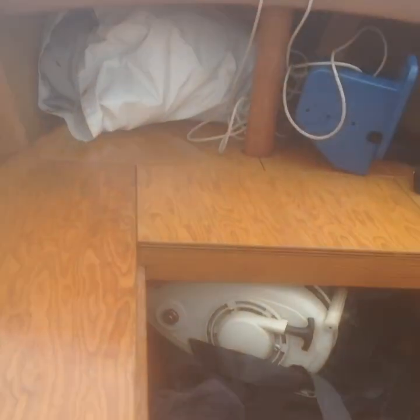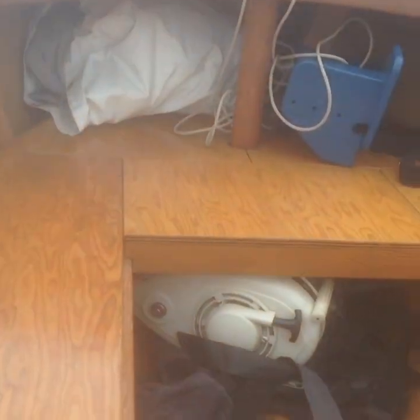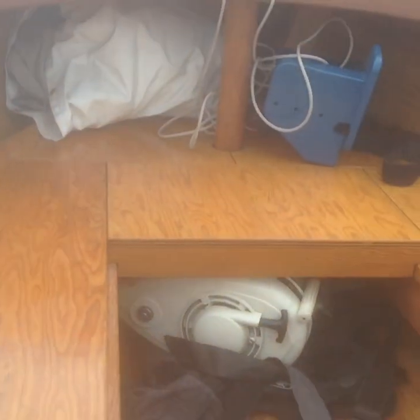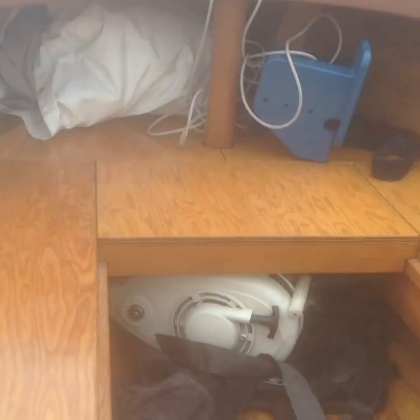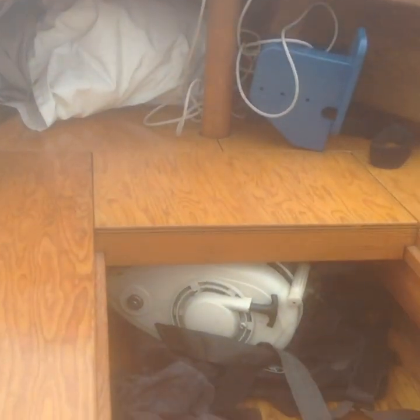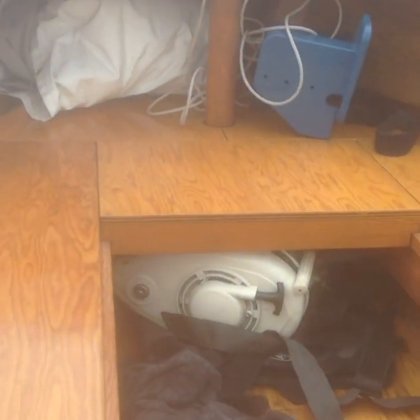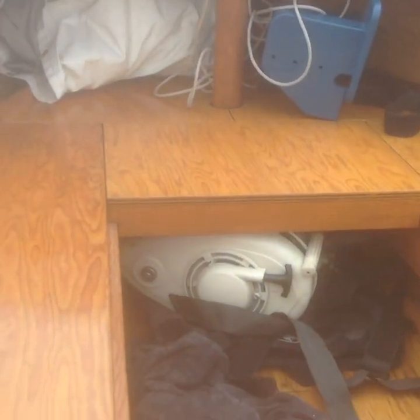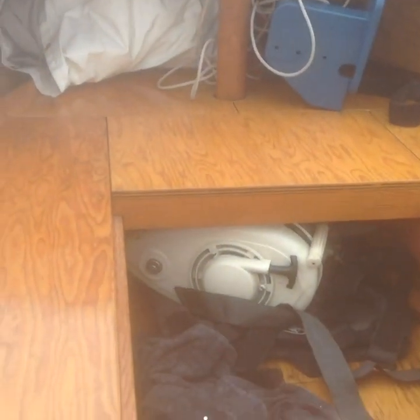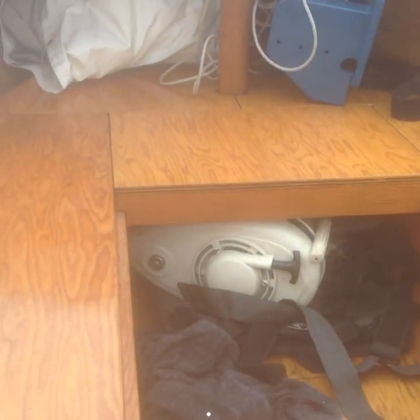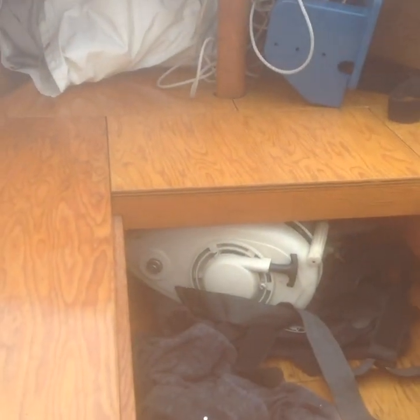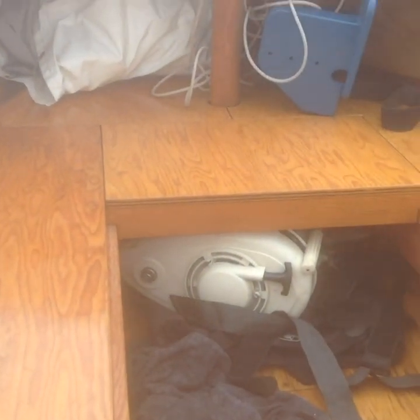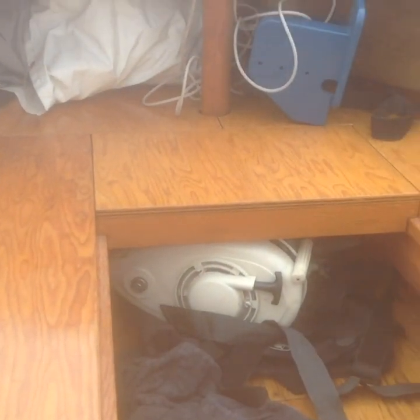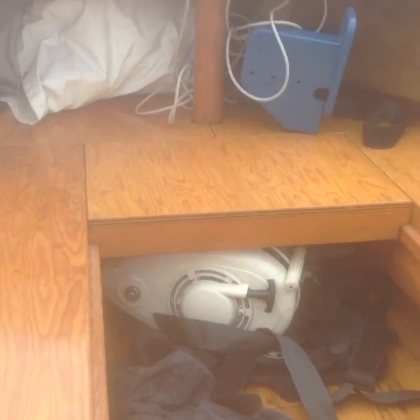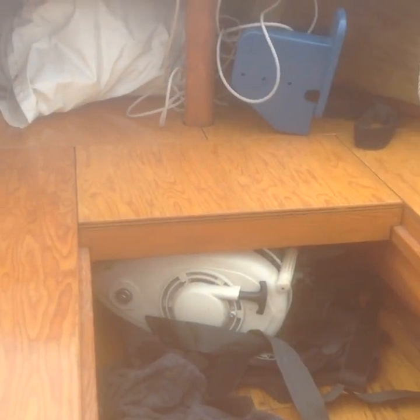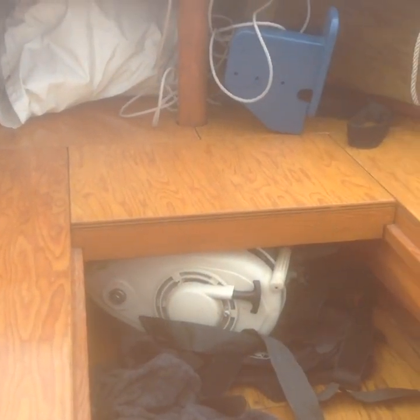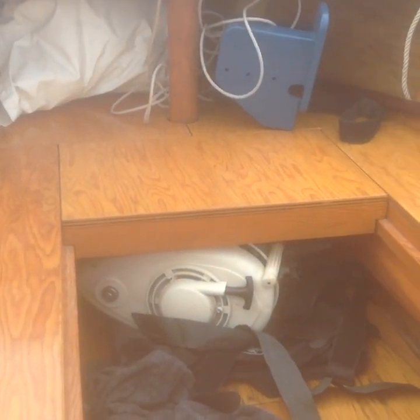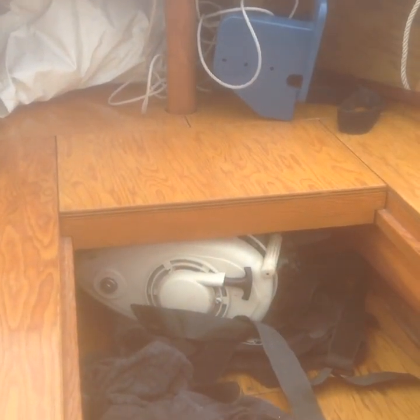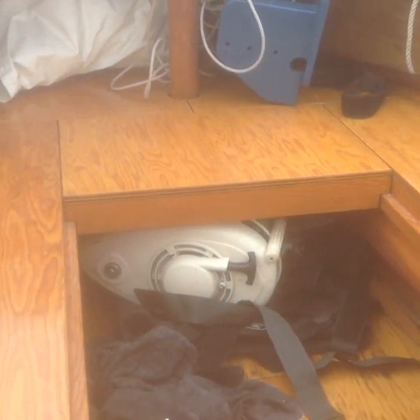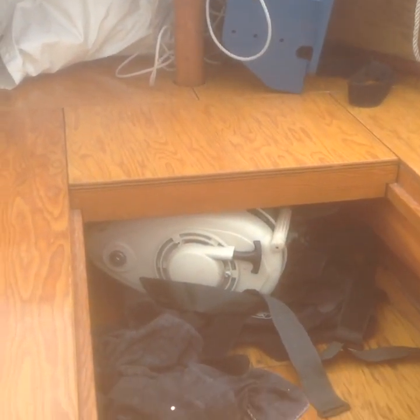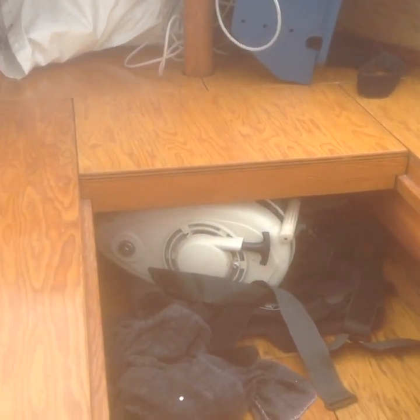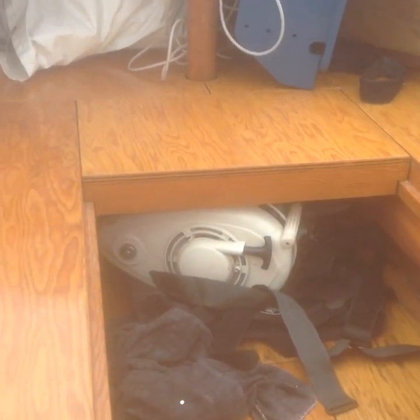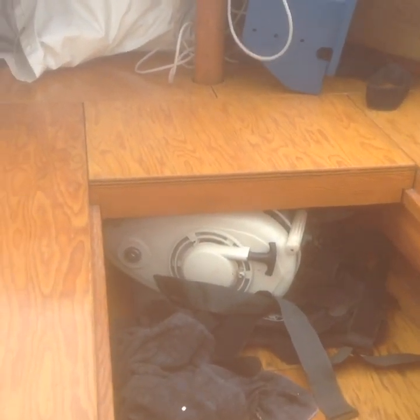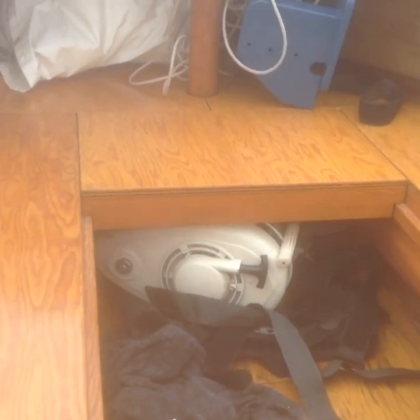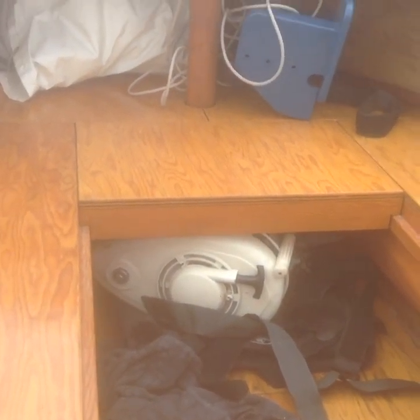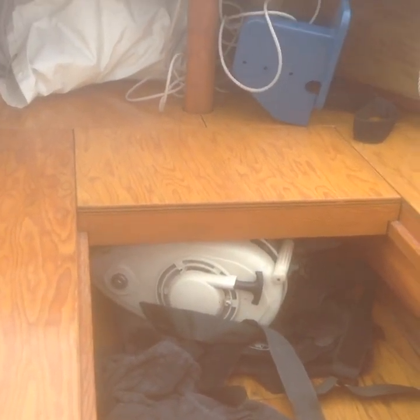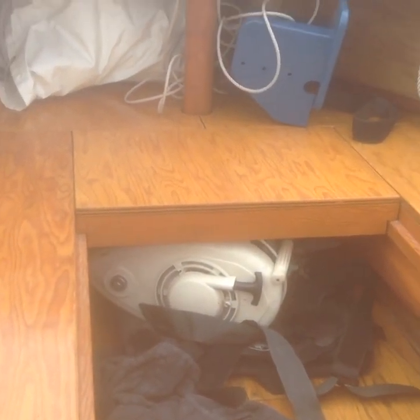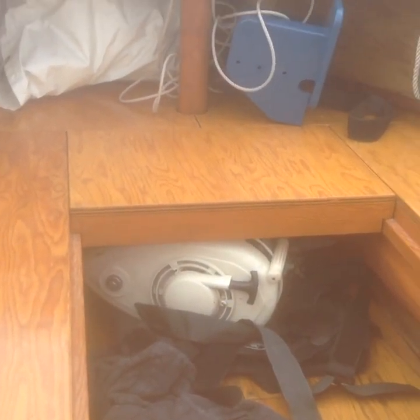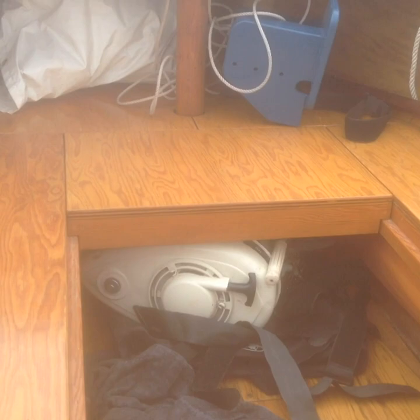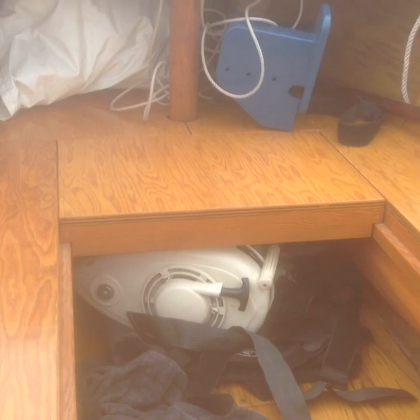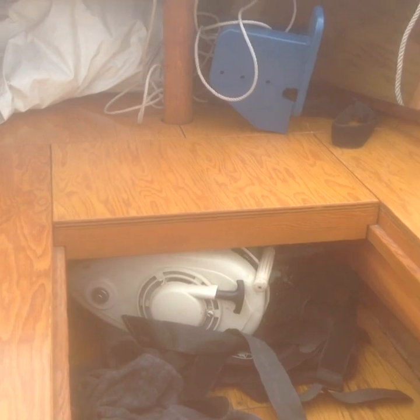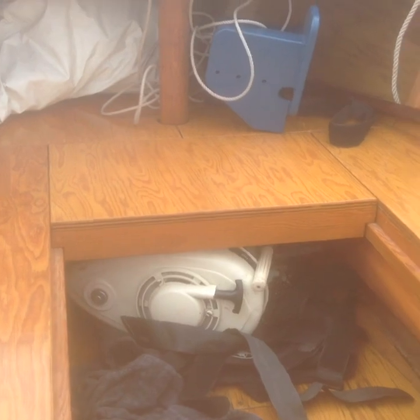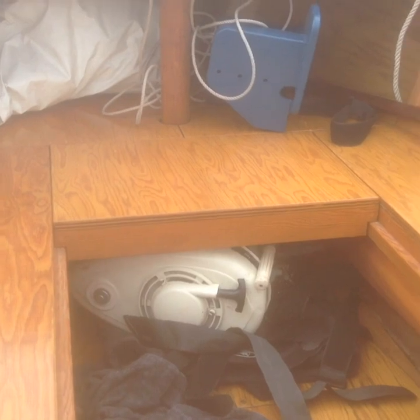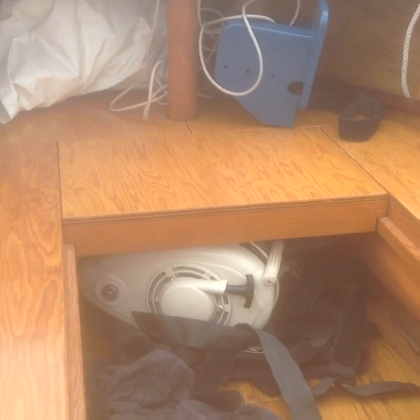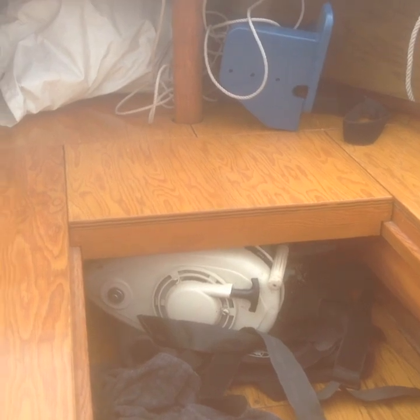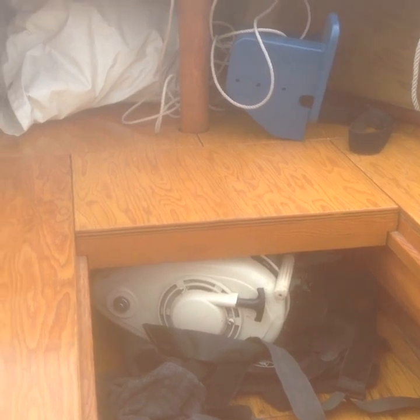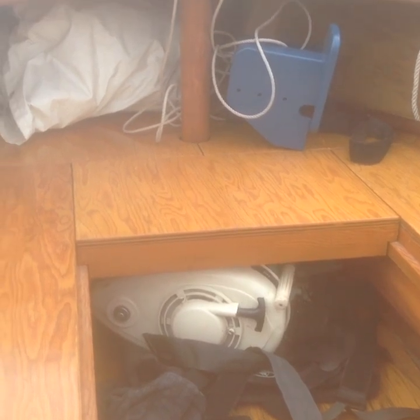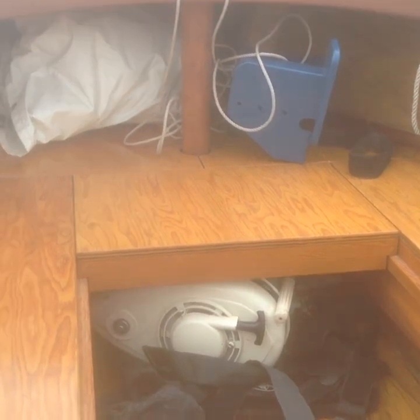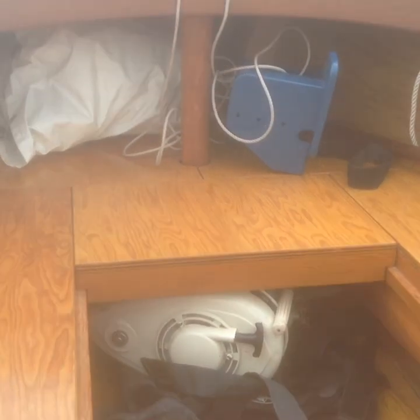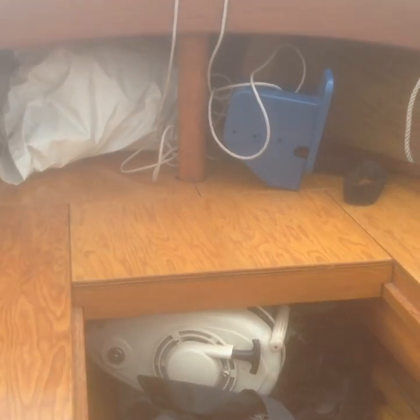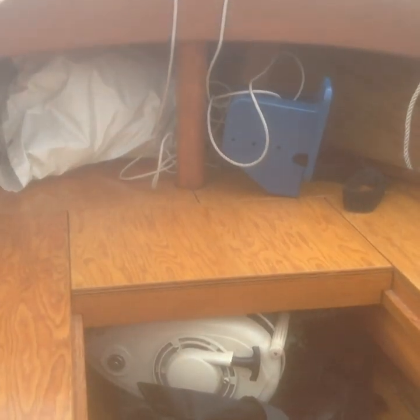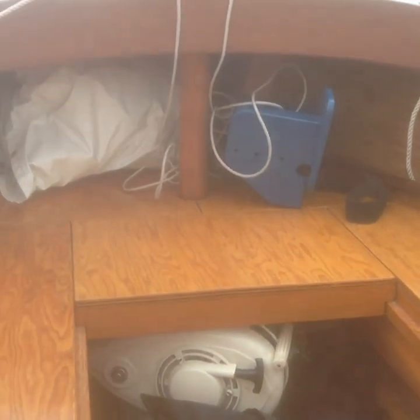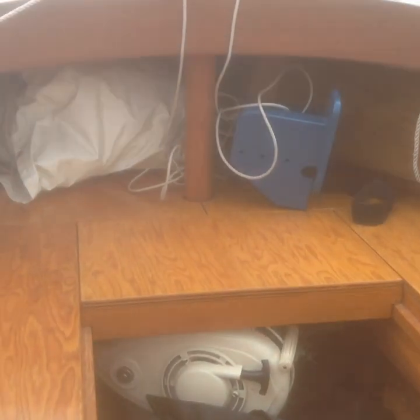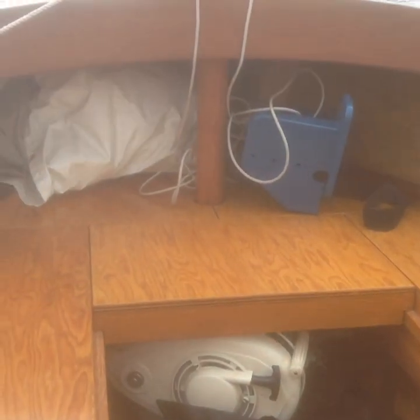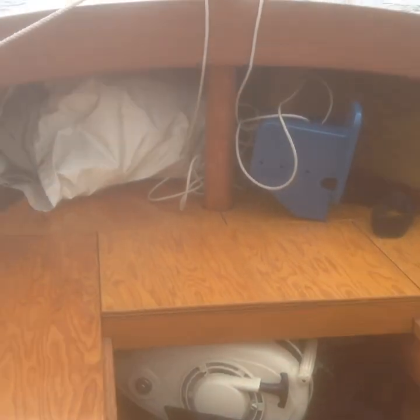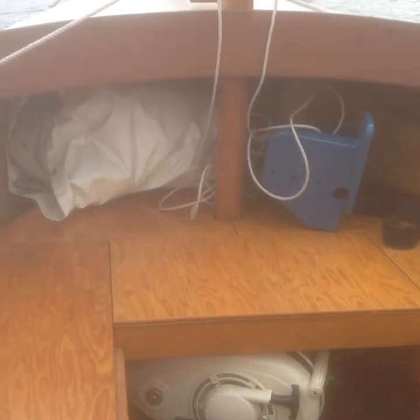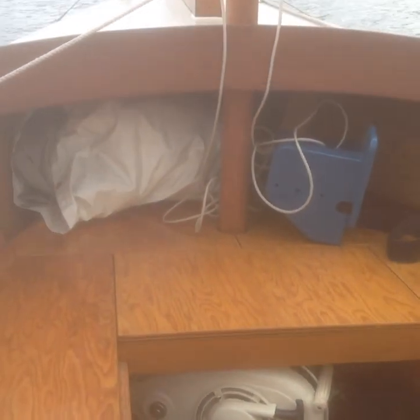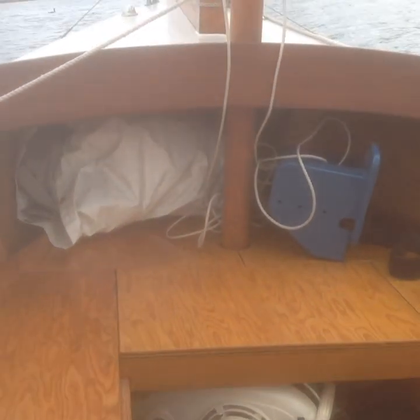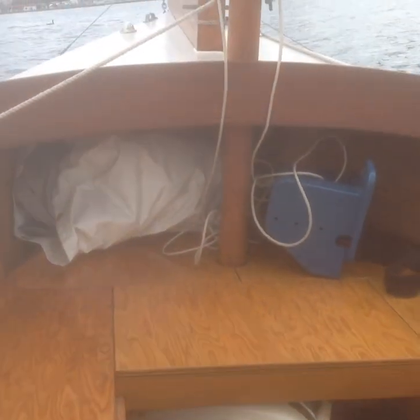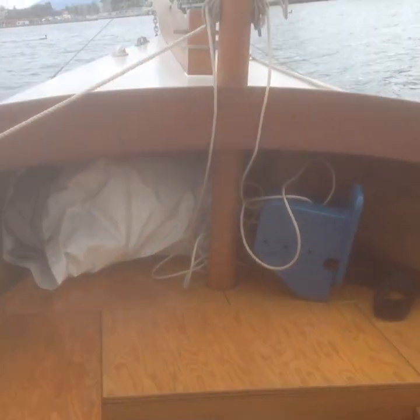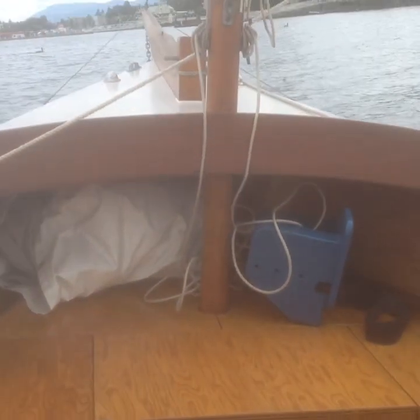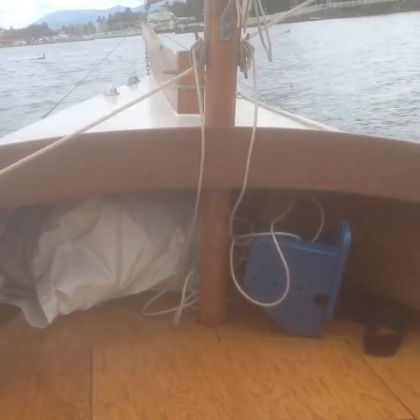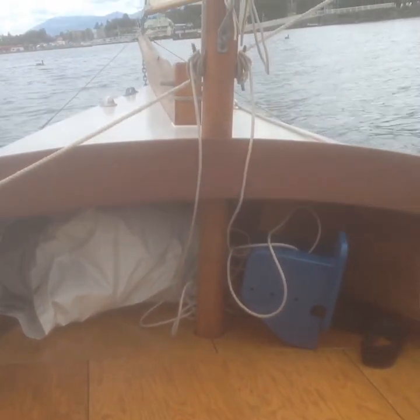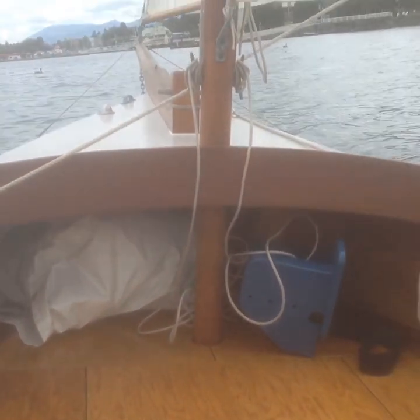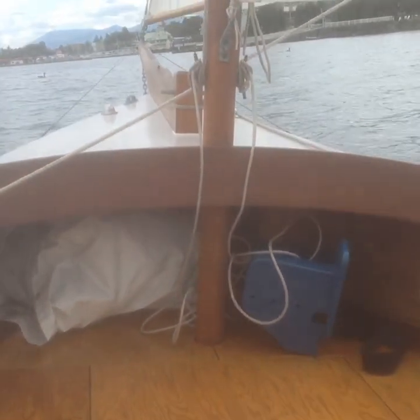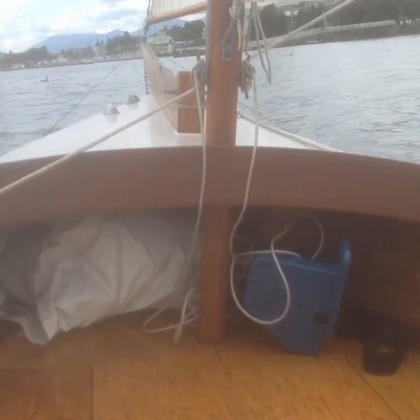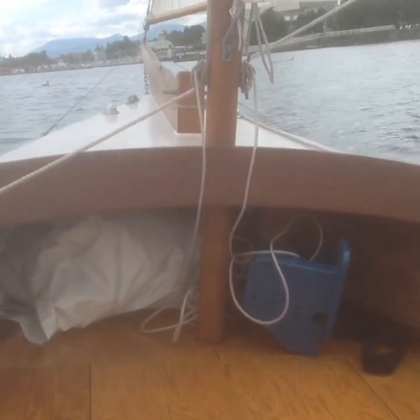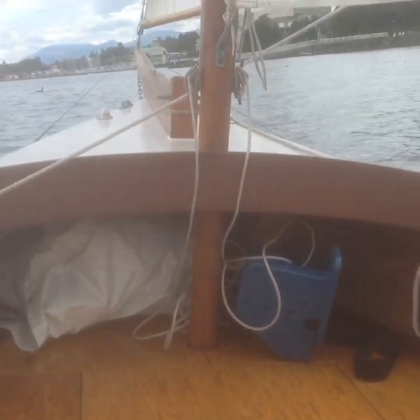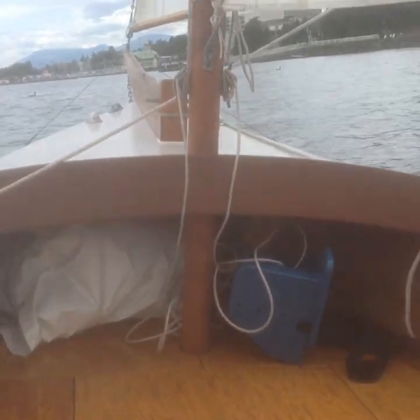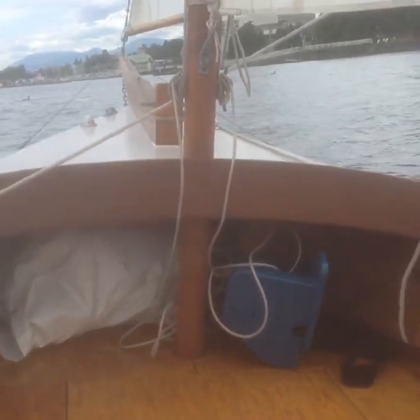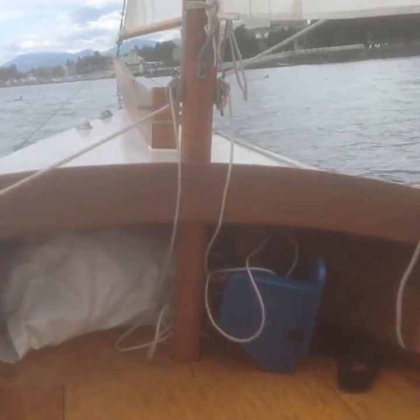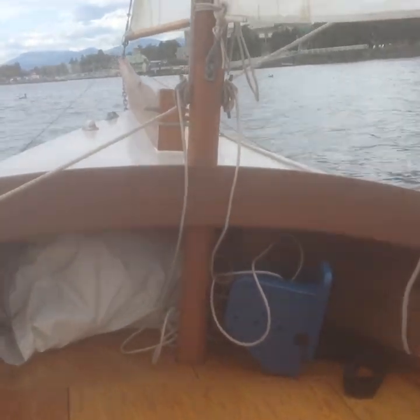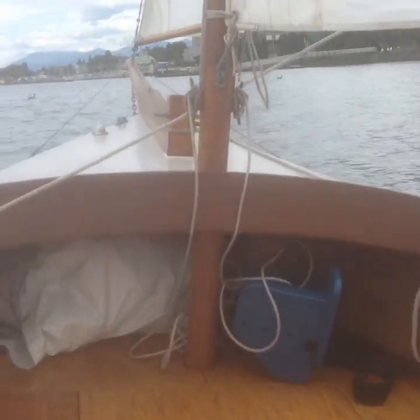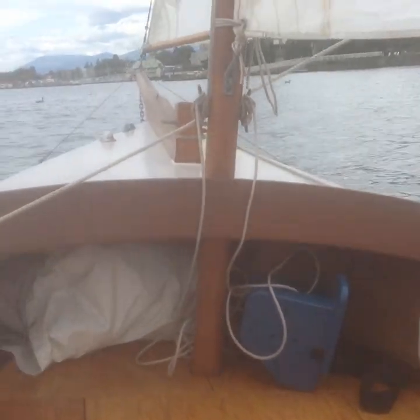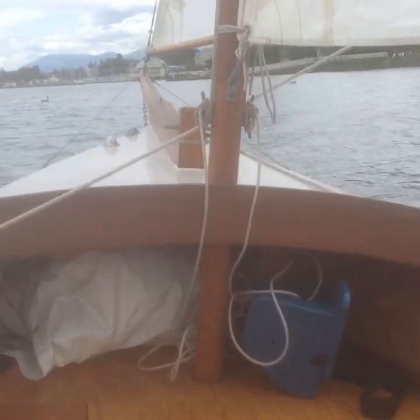There's my motor tucked under the seat nicely. So nothing is sticking out when I'm sailing to slow me down.